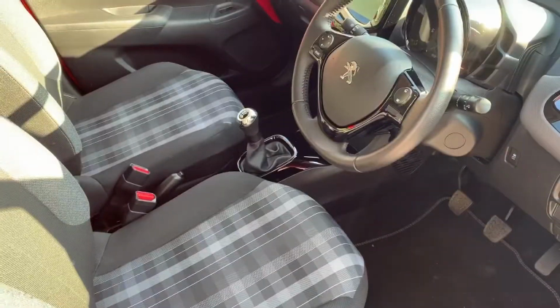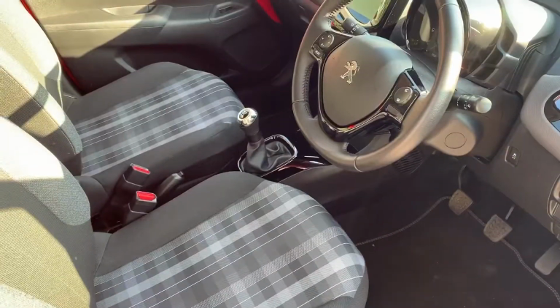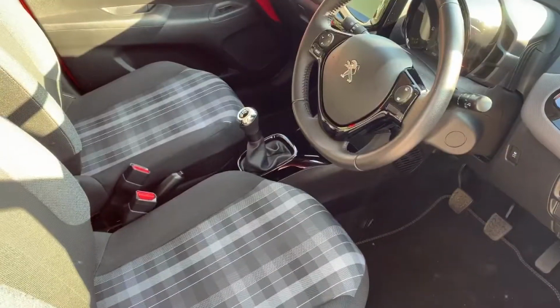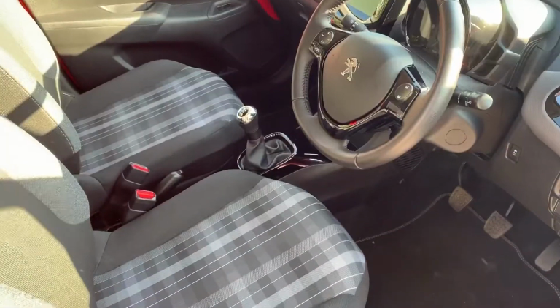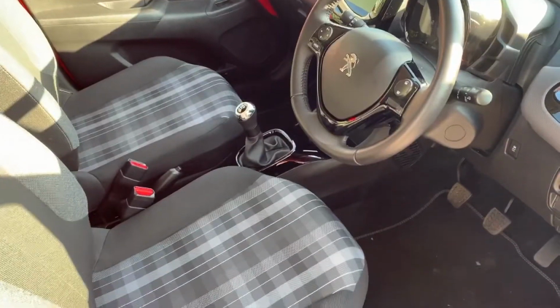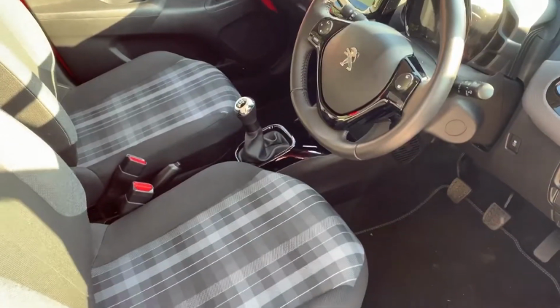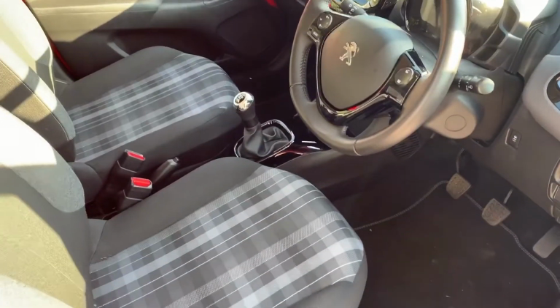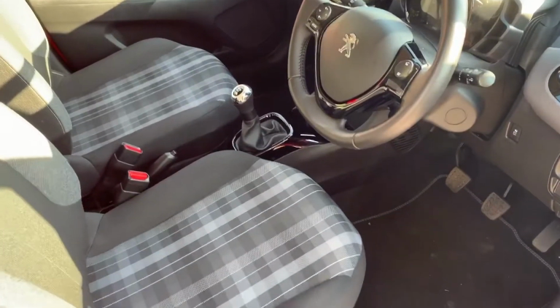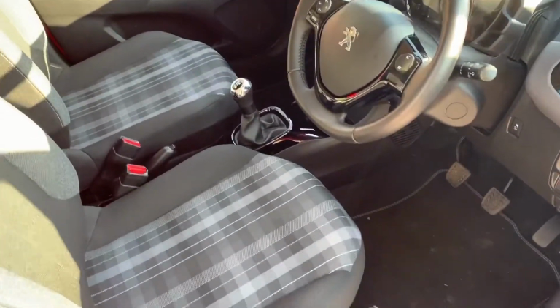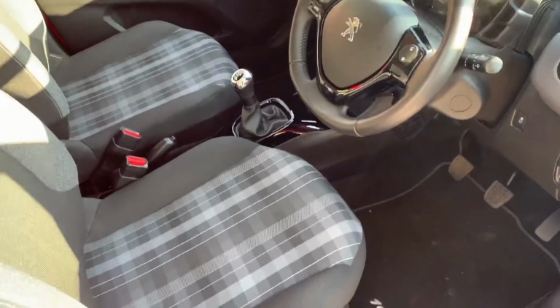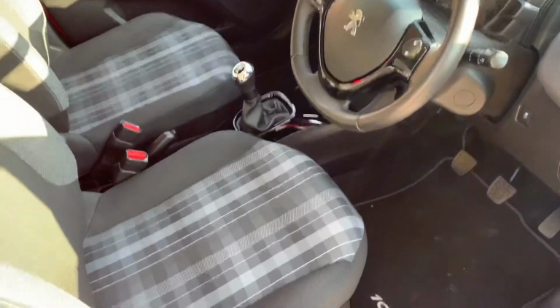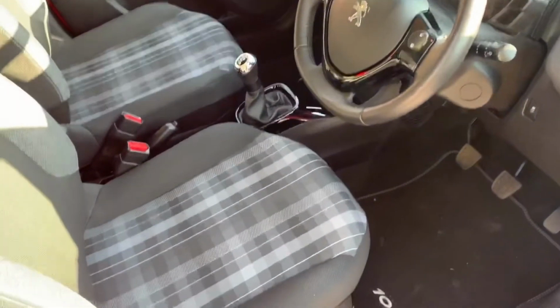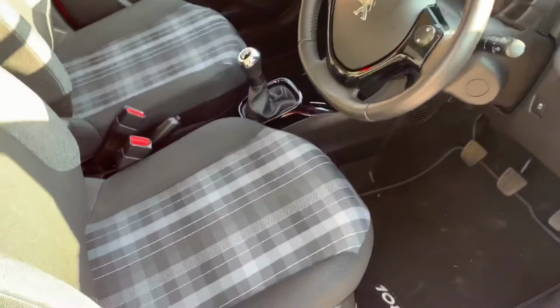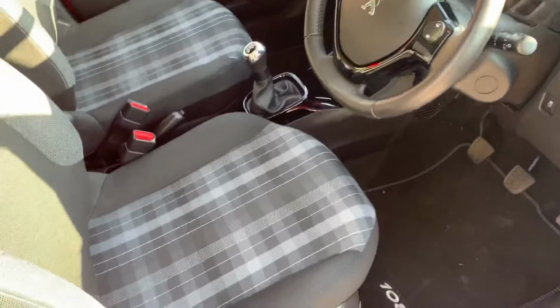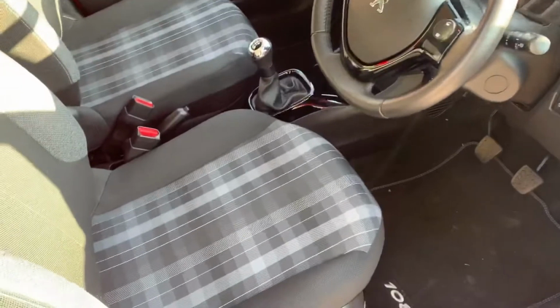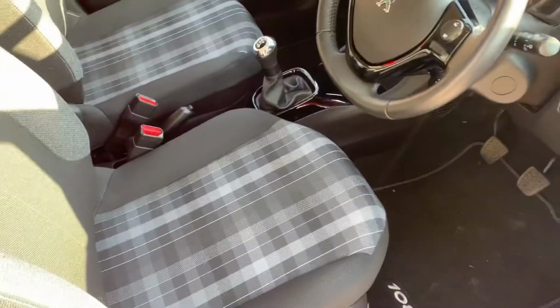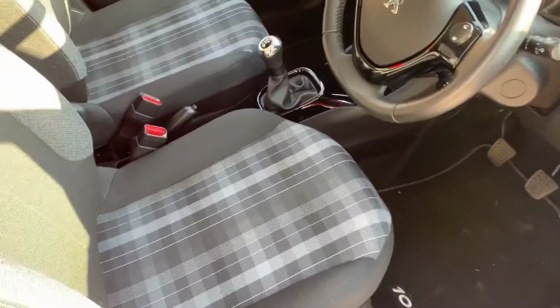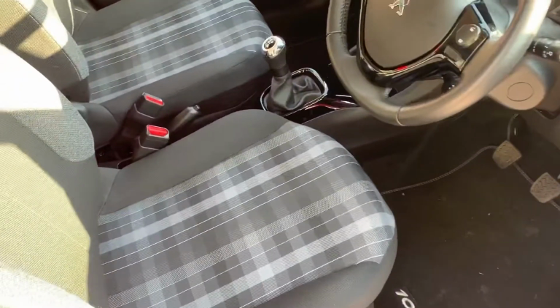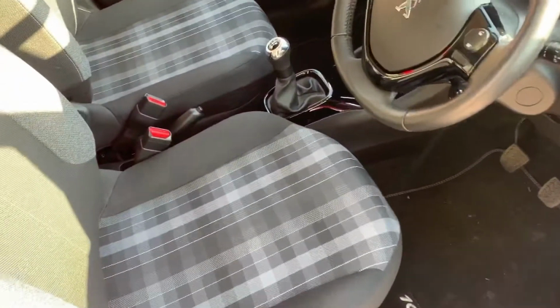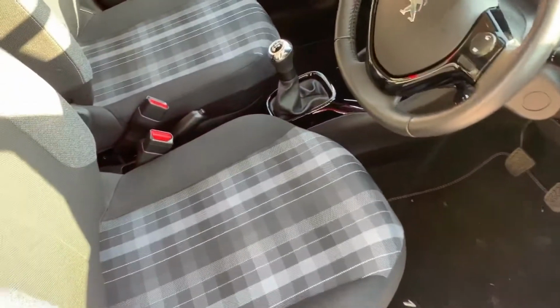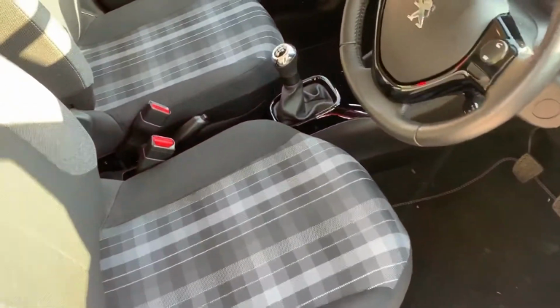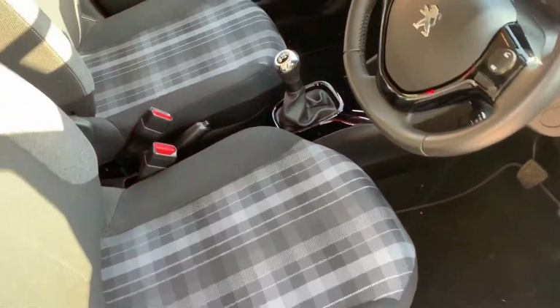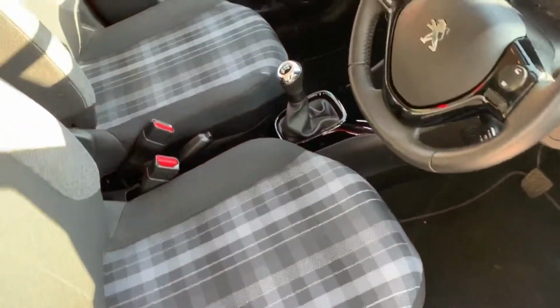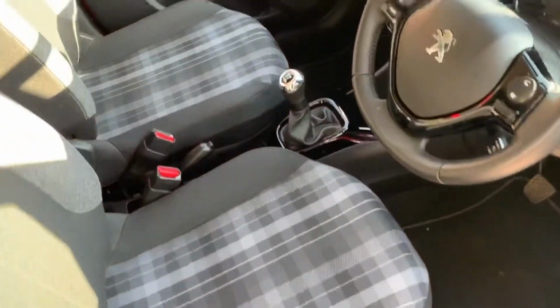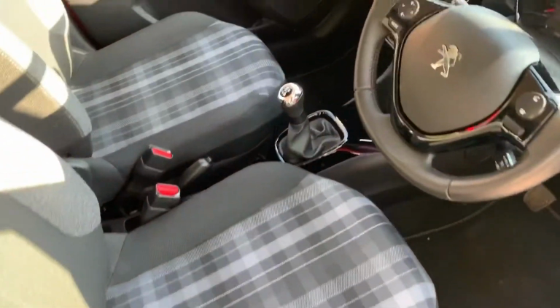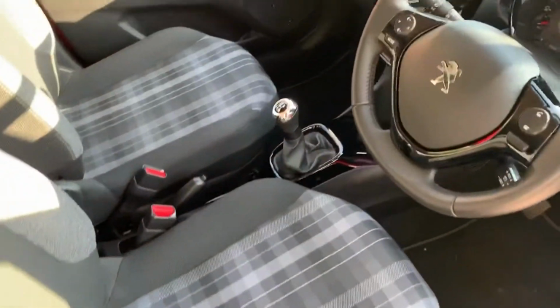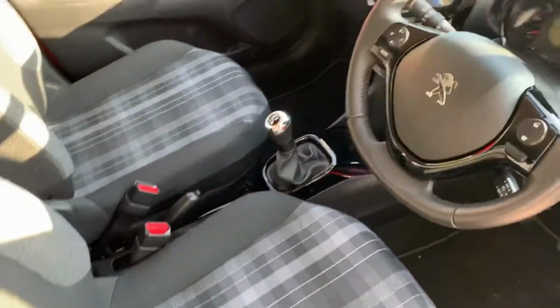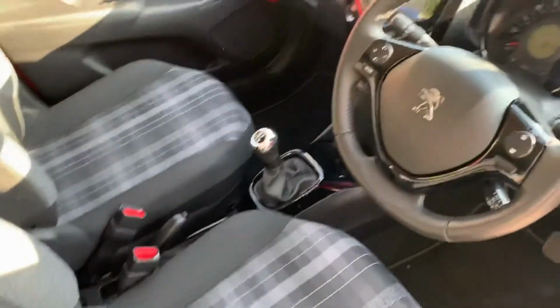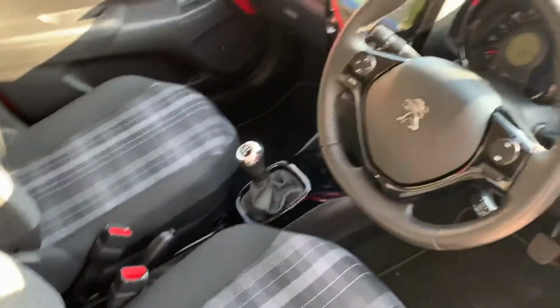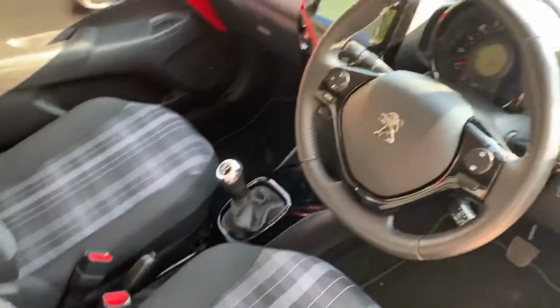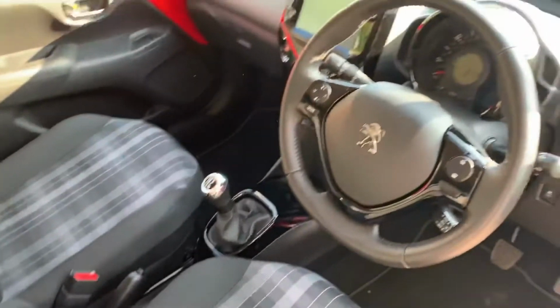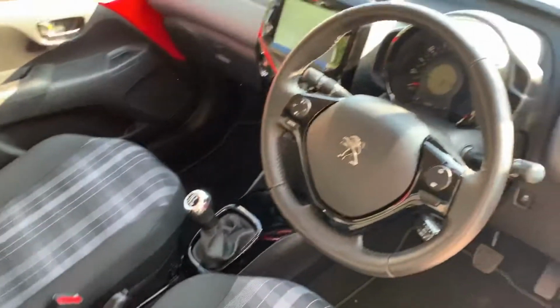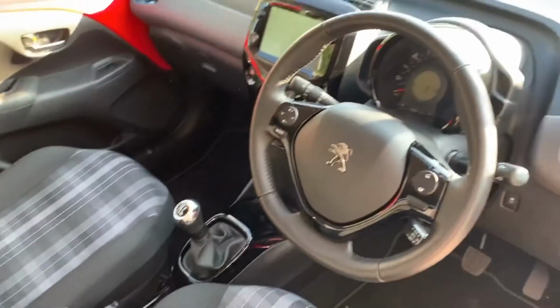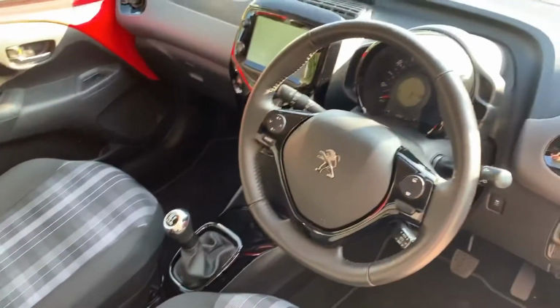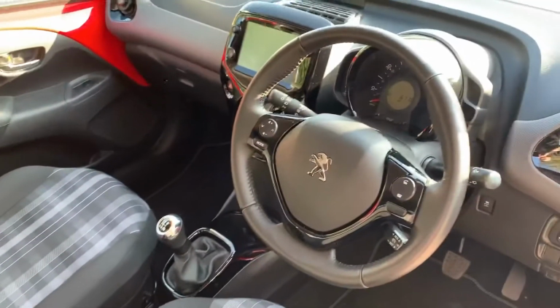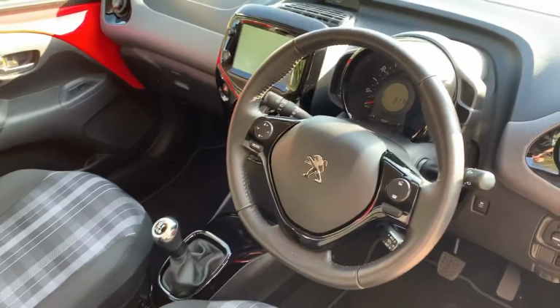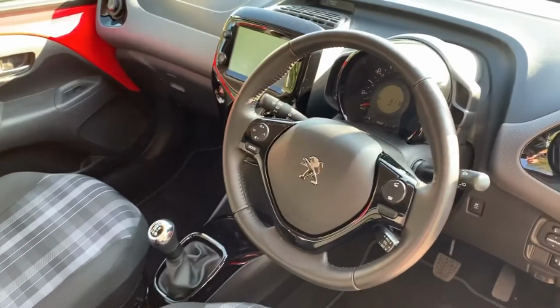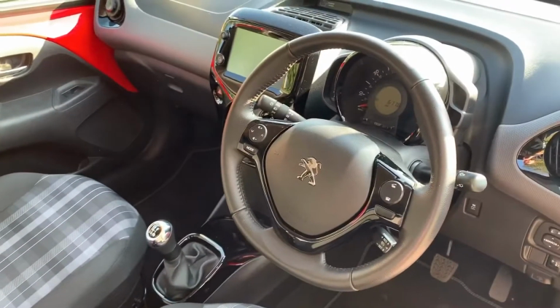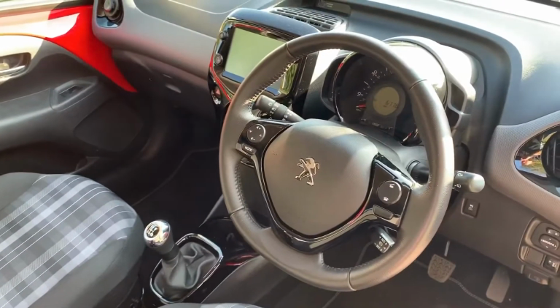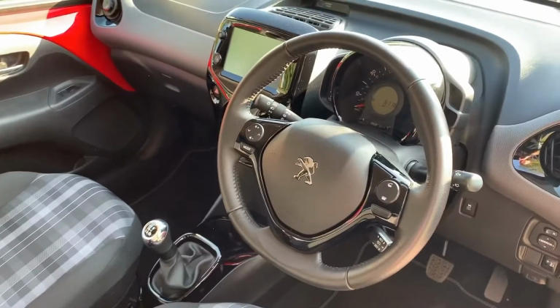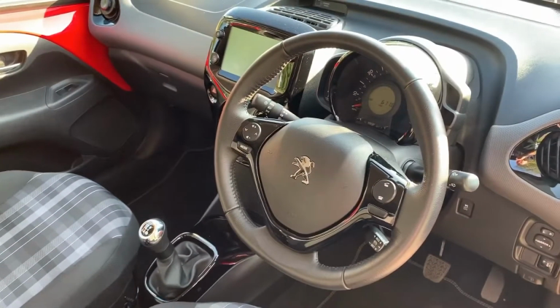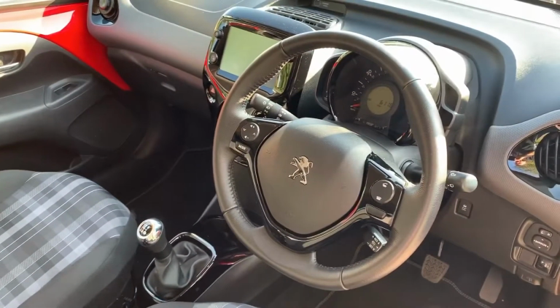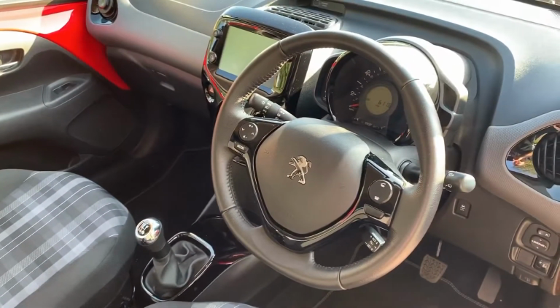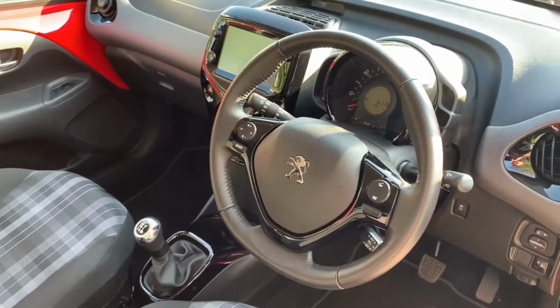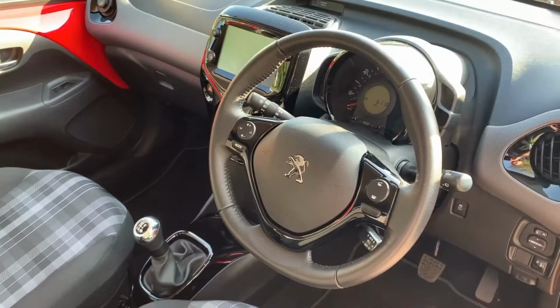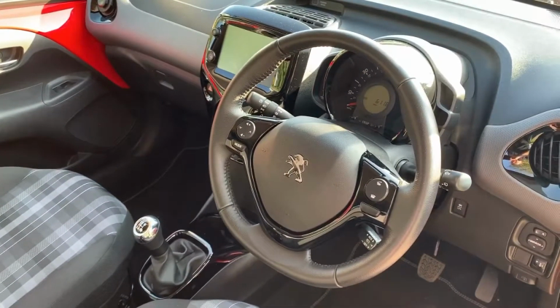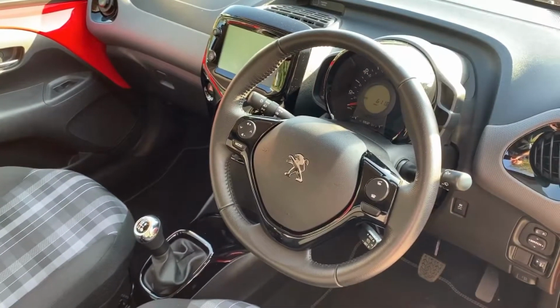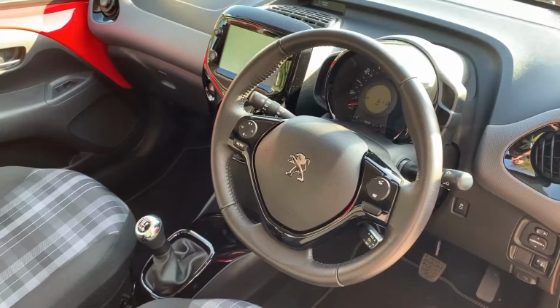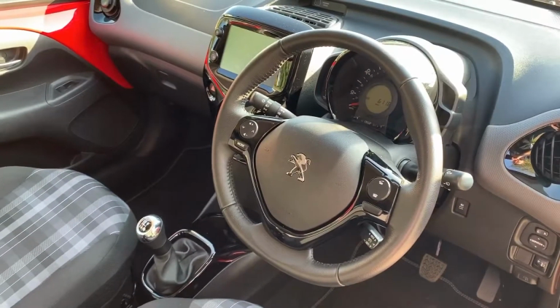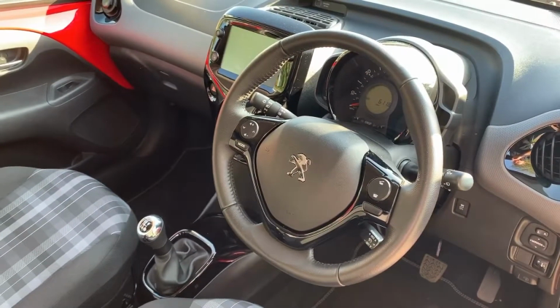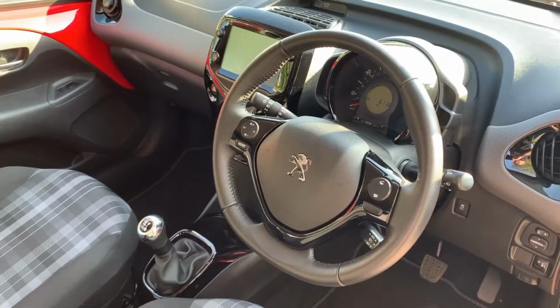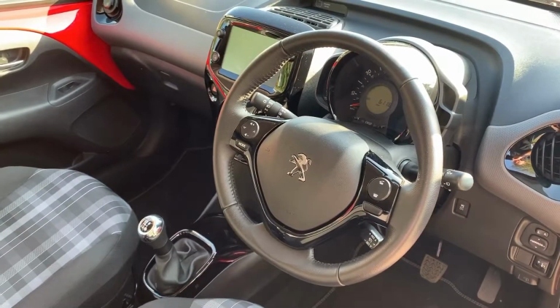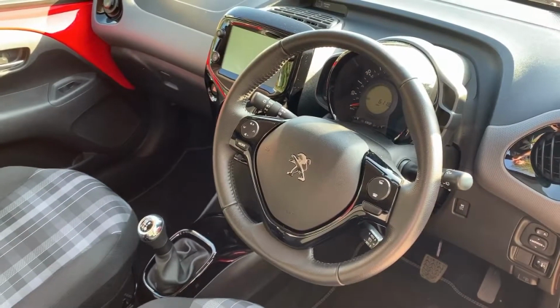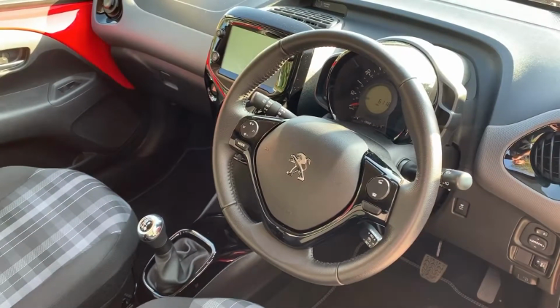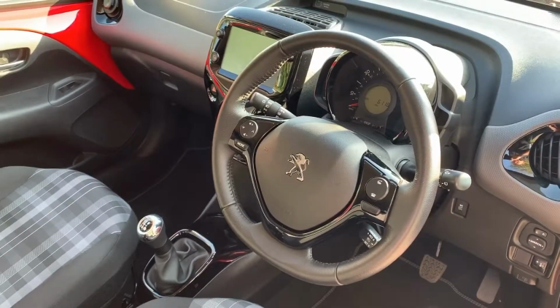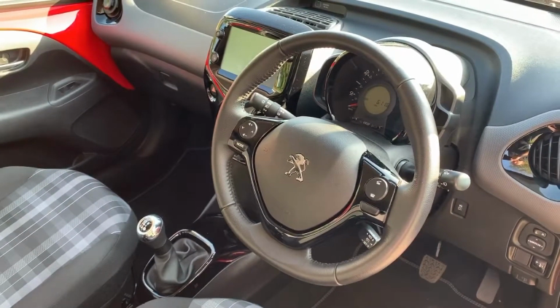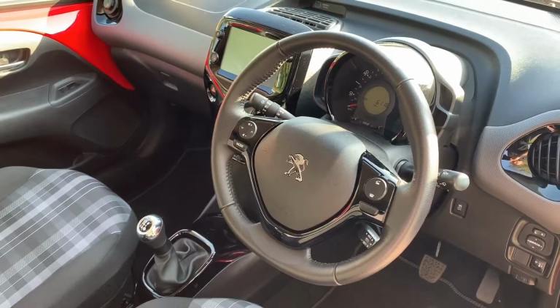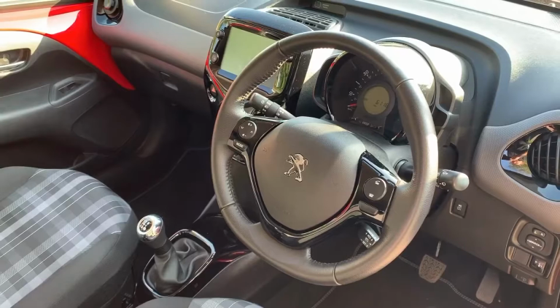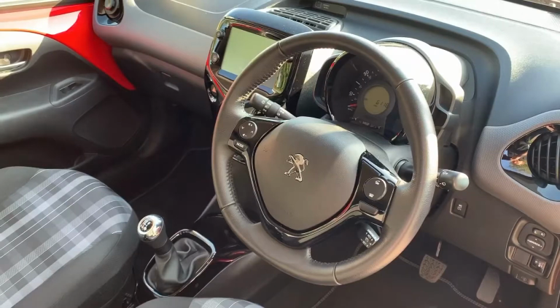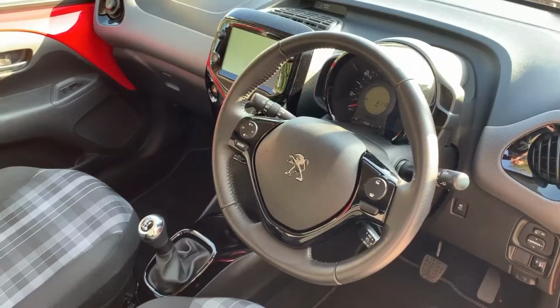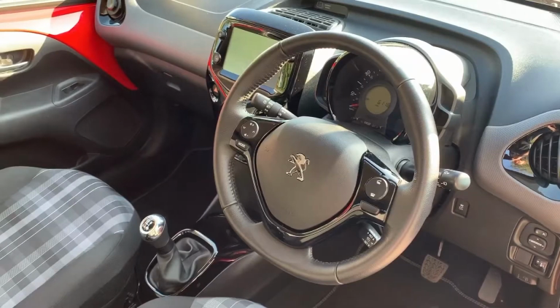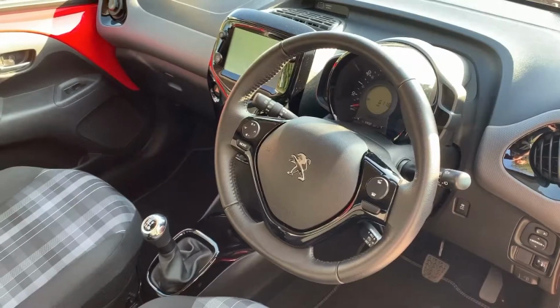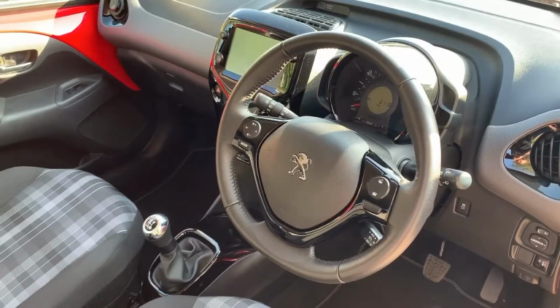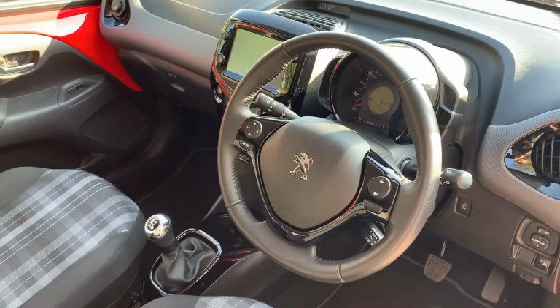Just briefly before we climb in — having seen the interior from this exterior point of view — there's plenty to run through on the dashboard, so let's hop in and do that now.